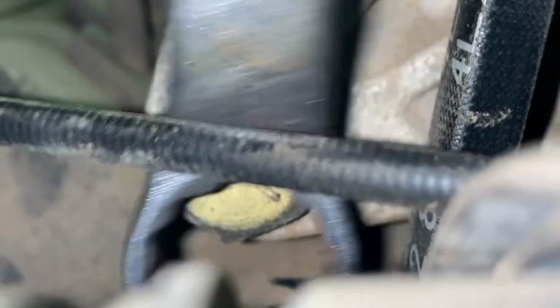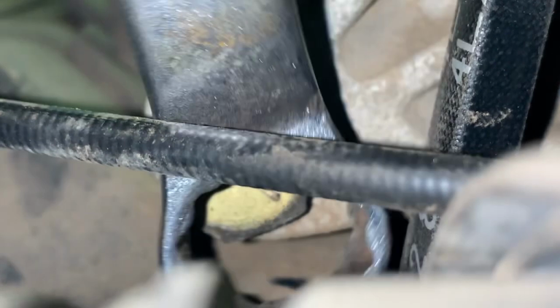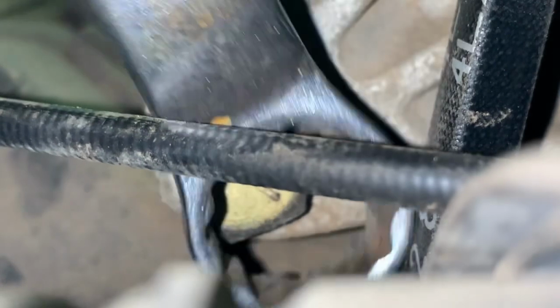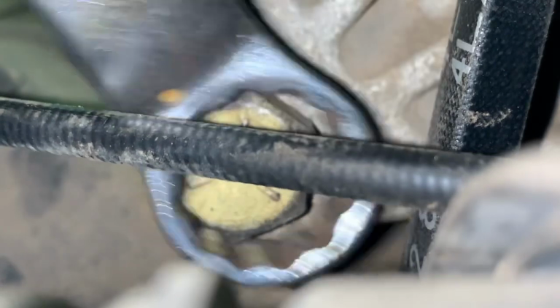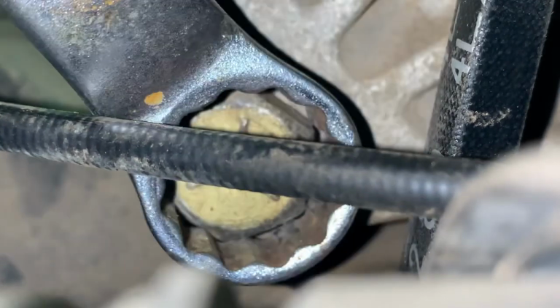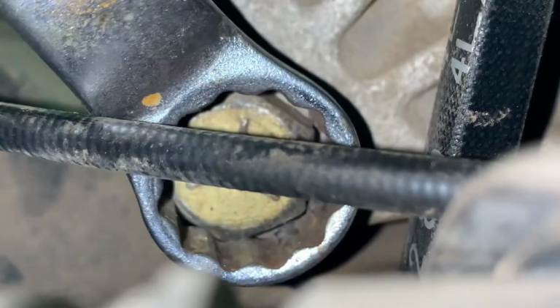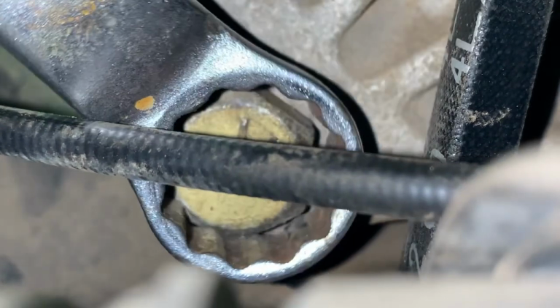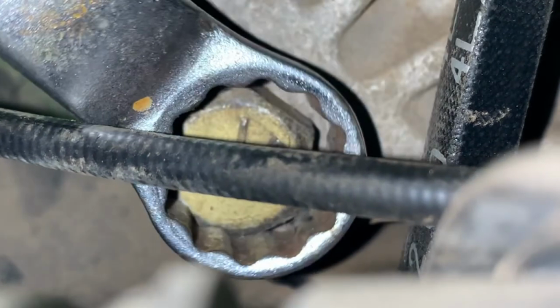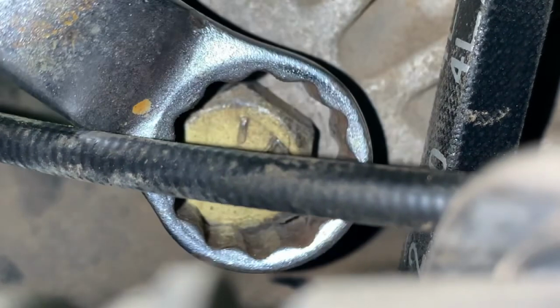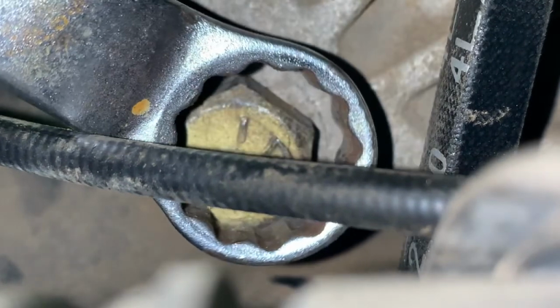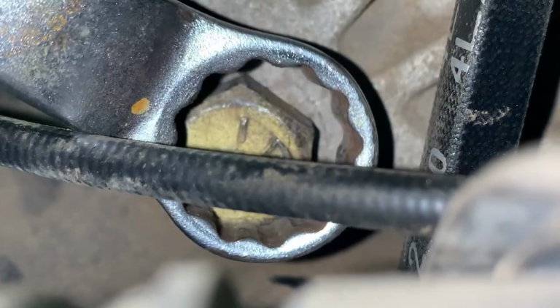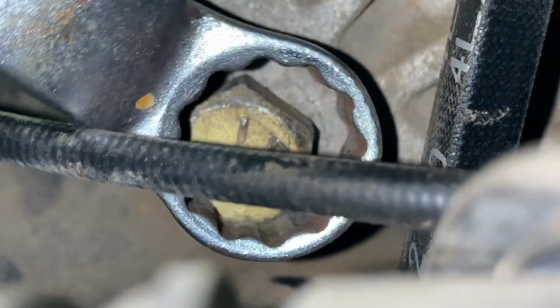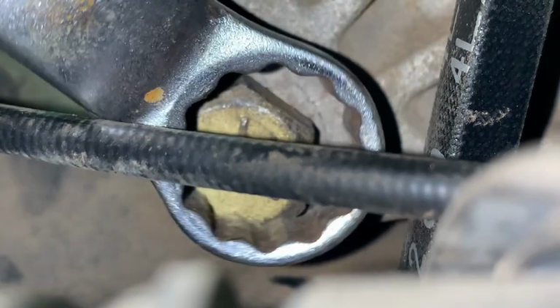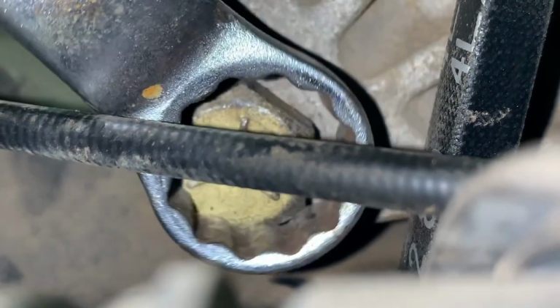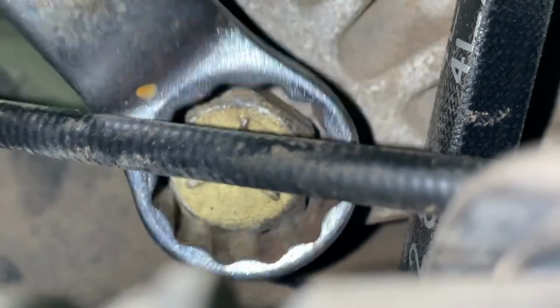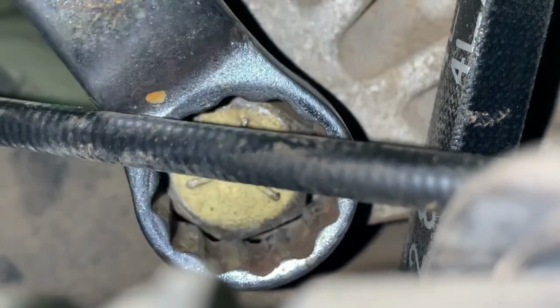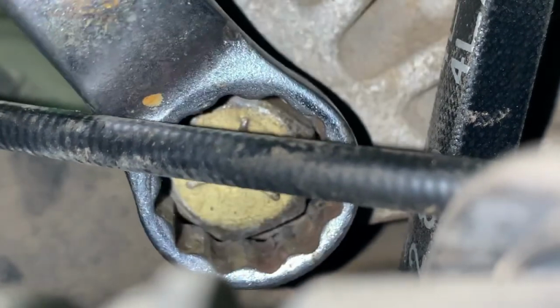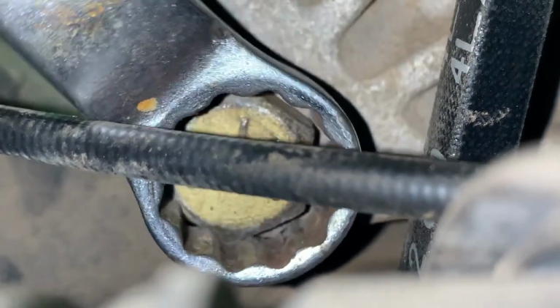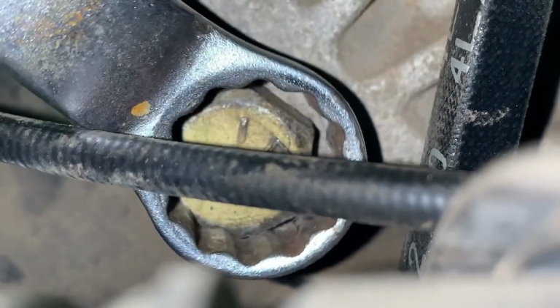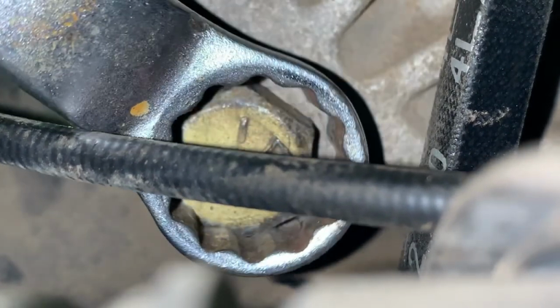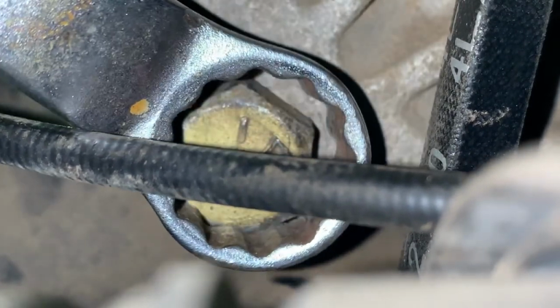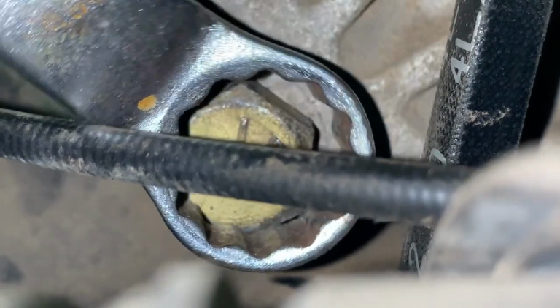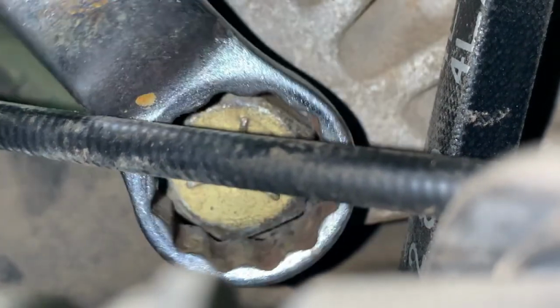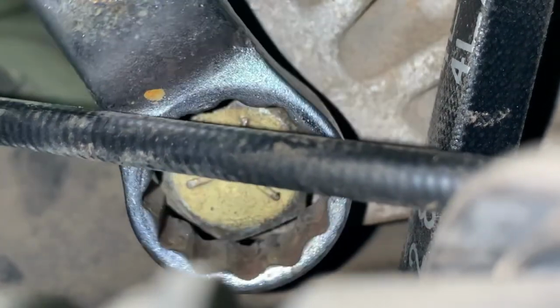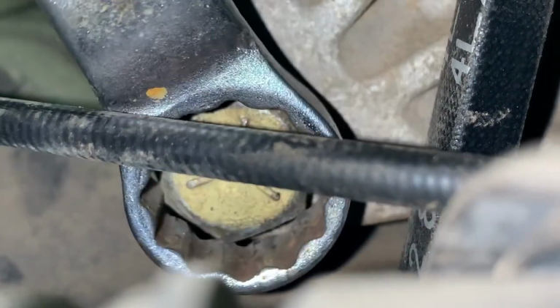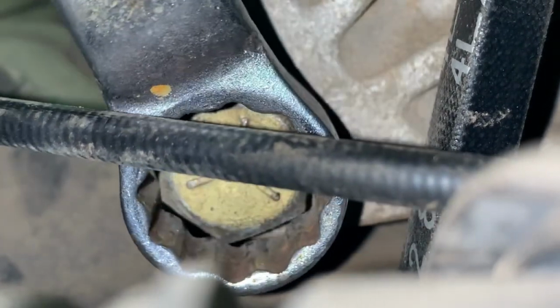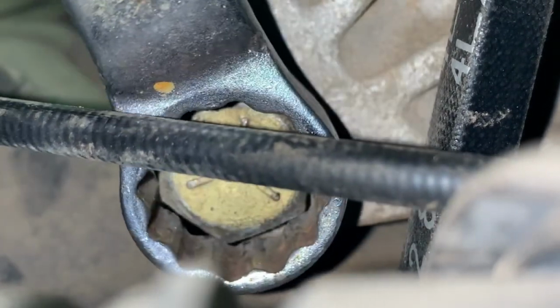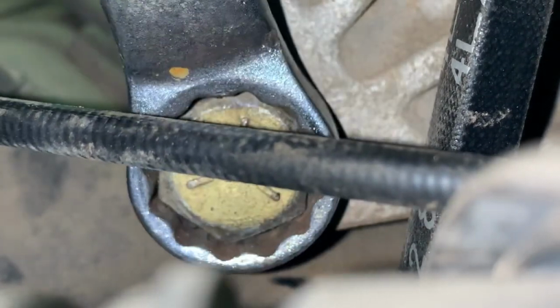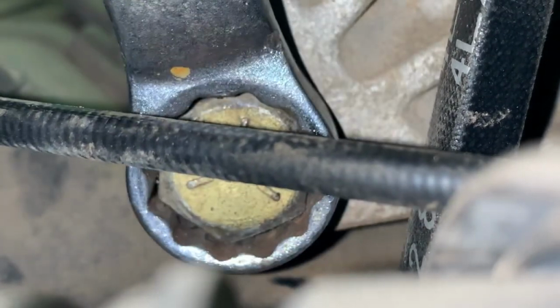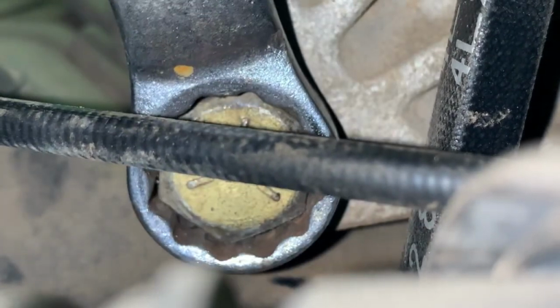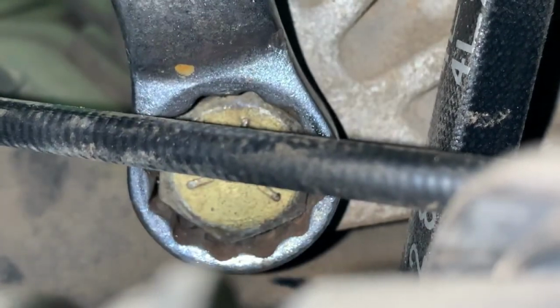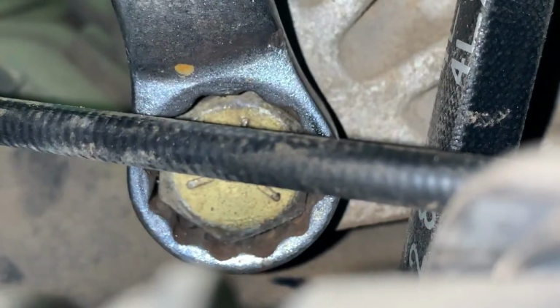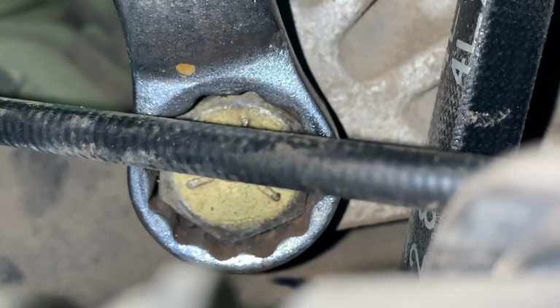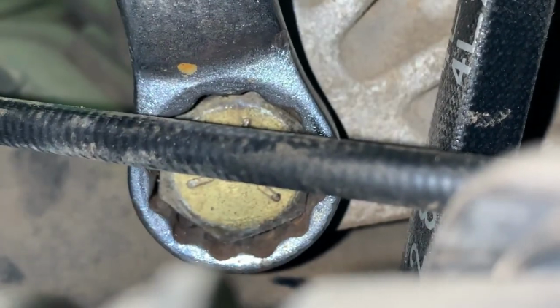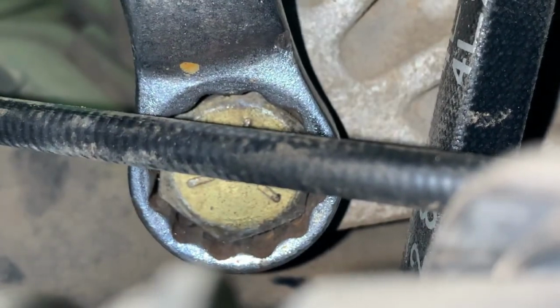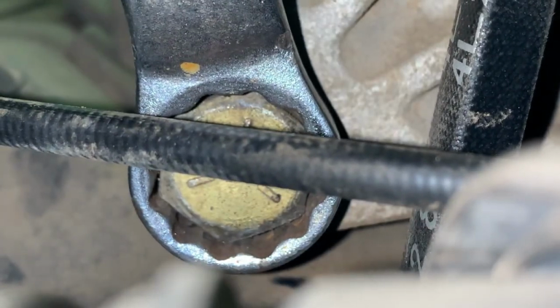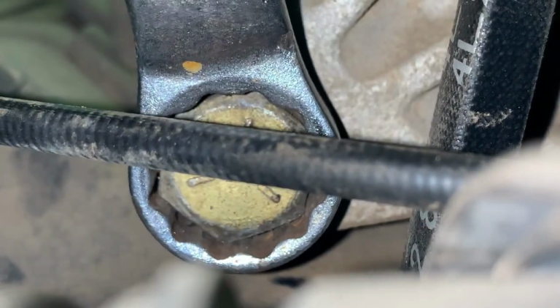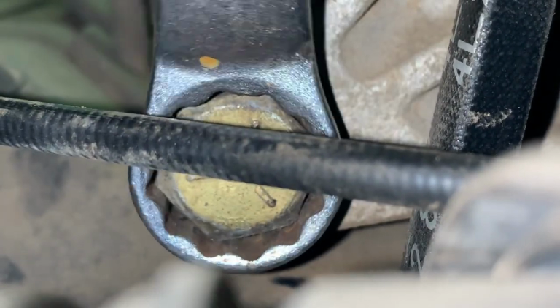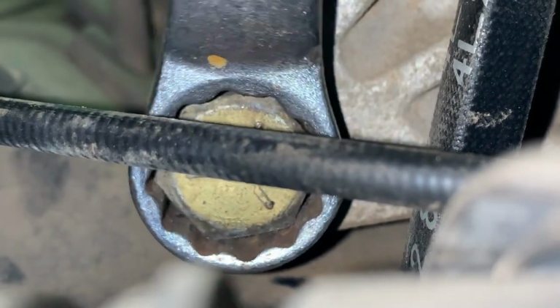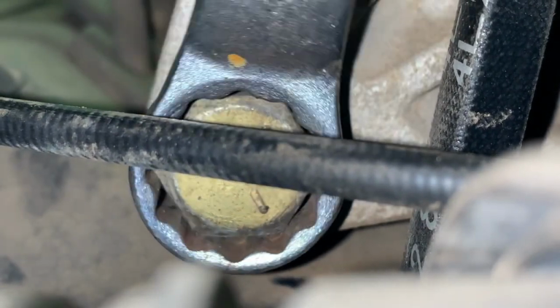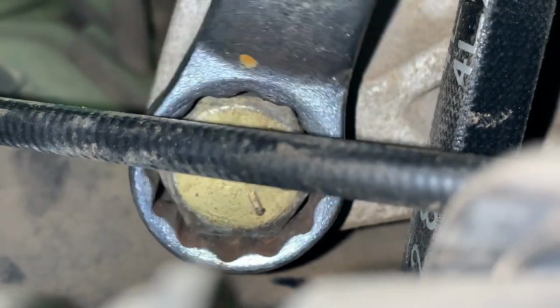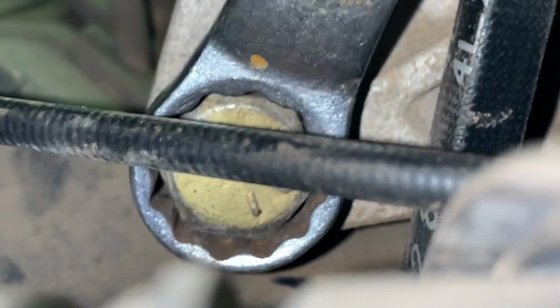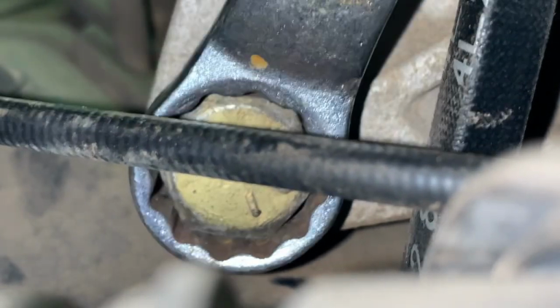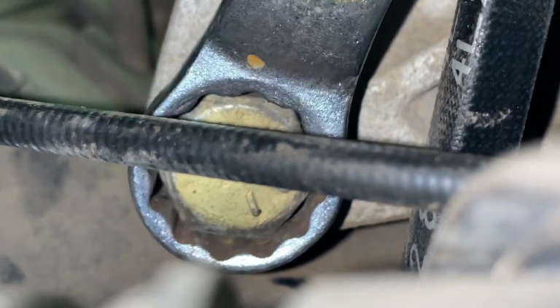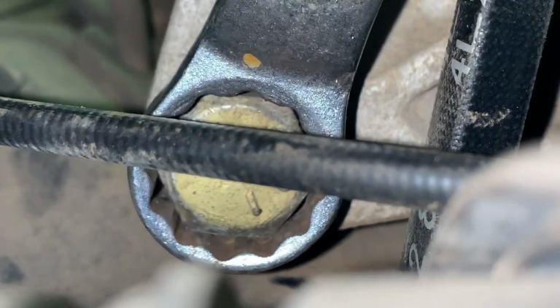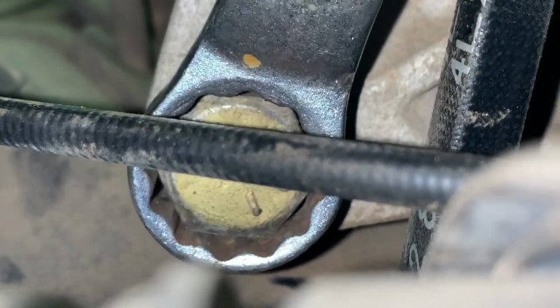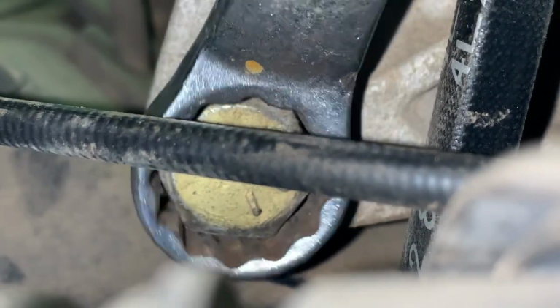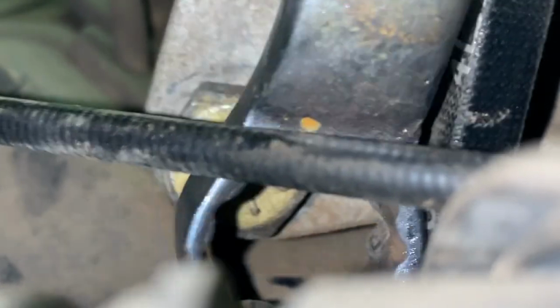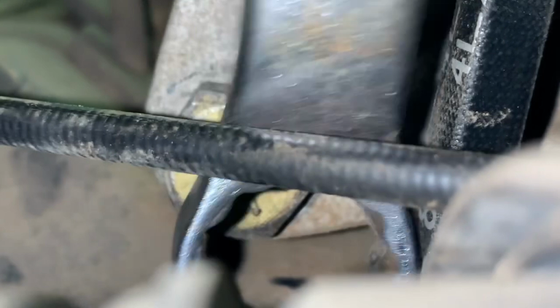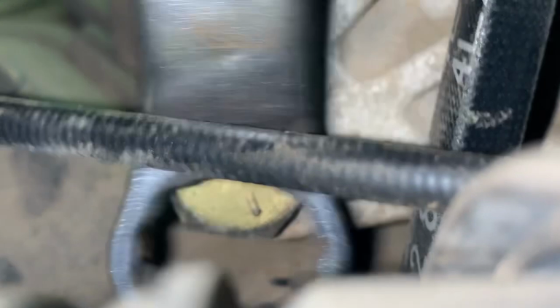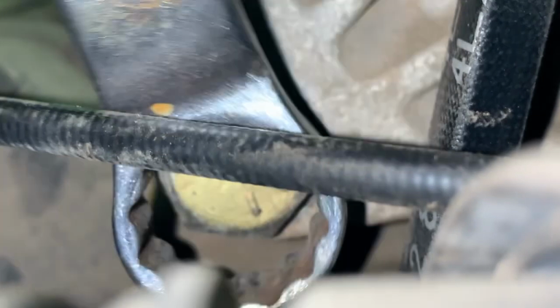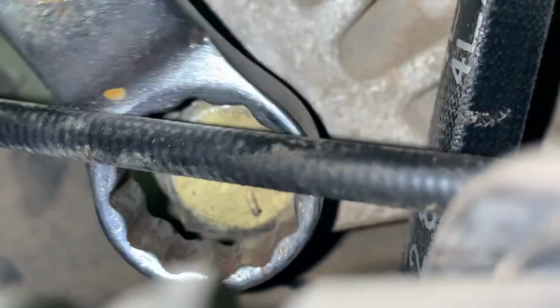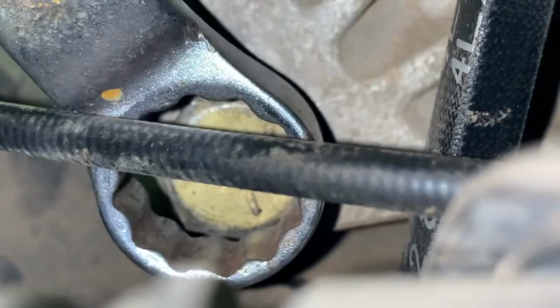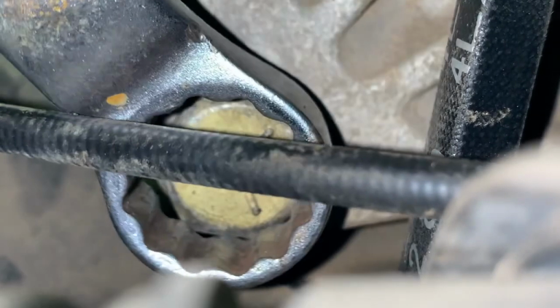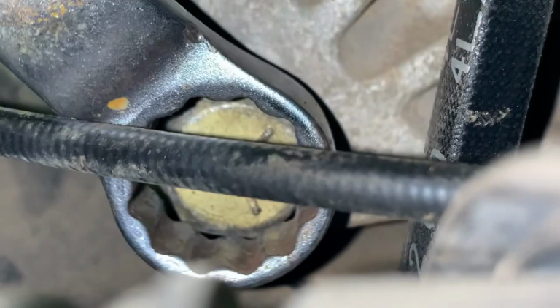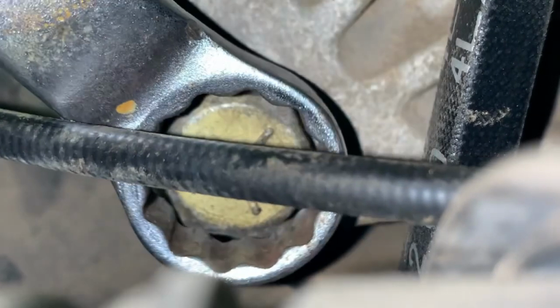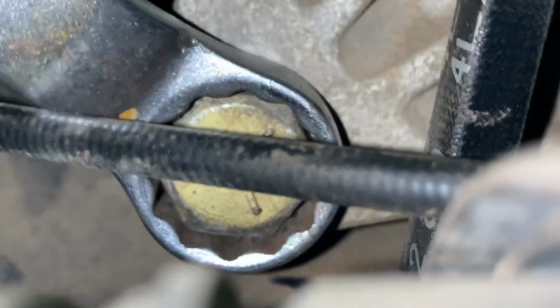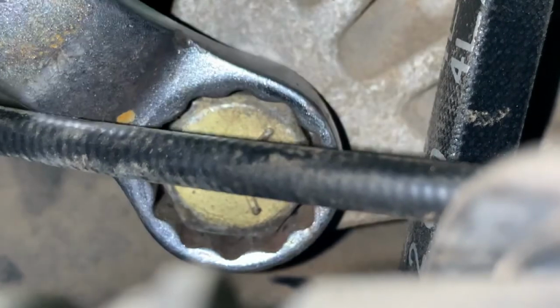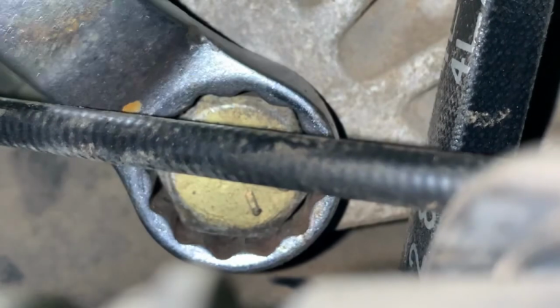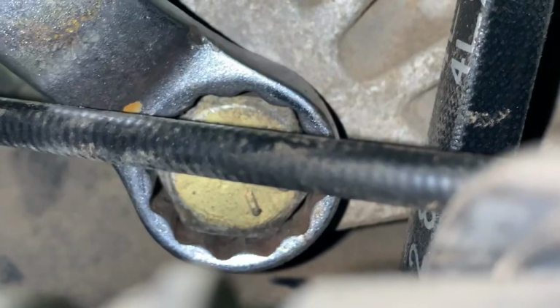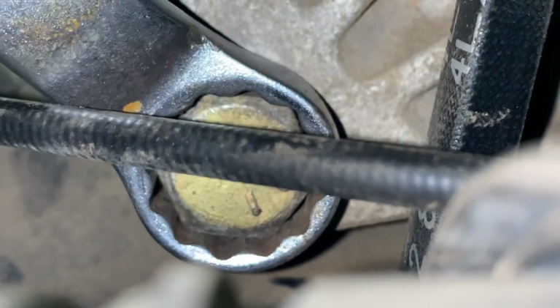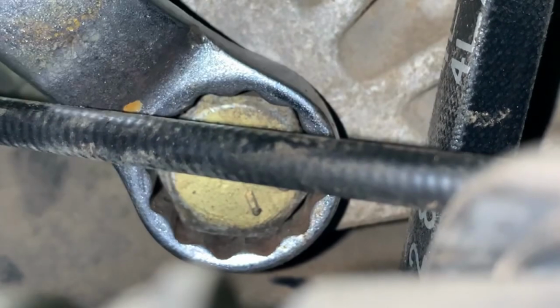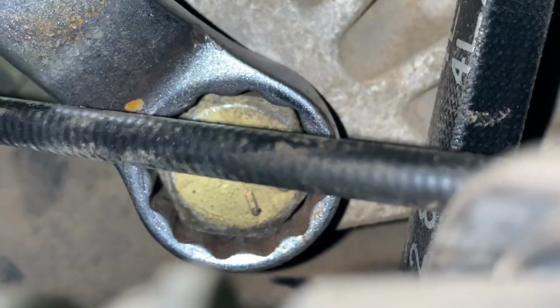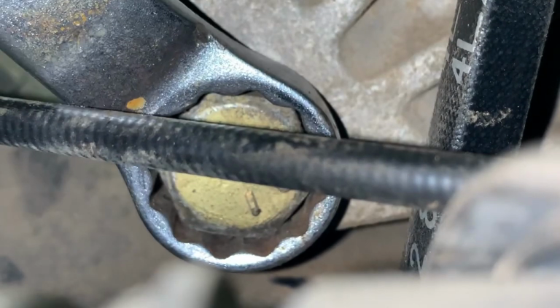I was wrong — it's three-quarters on both ends. But you've got to use an open-end wrench on this because you can't get a socket in there.